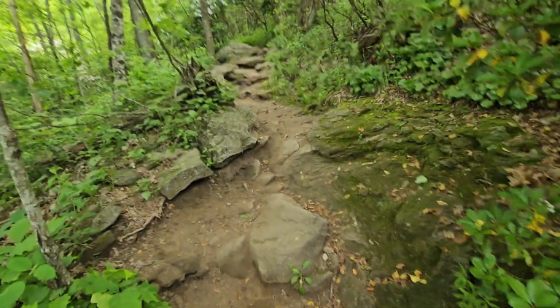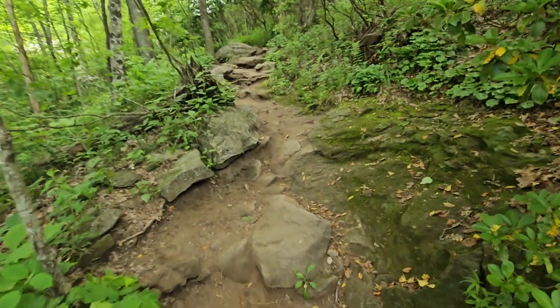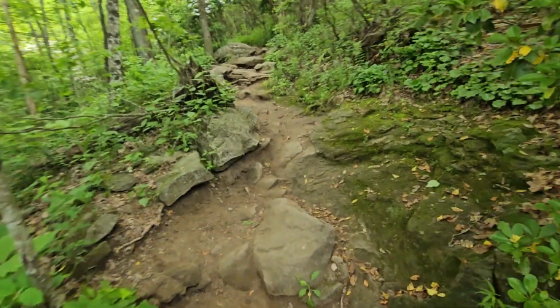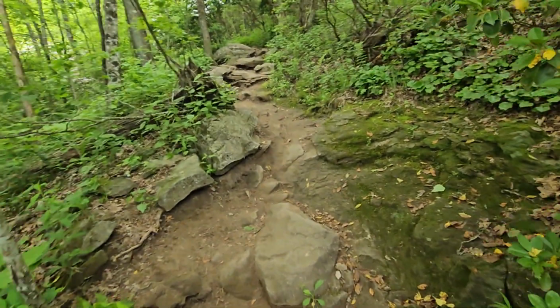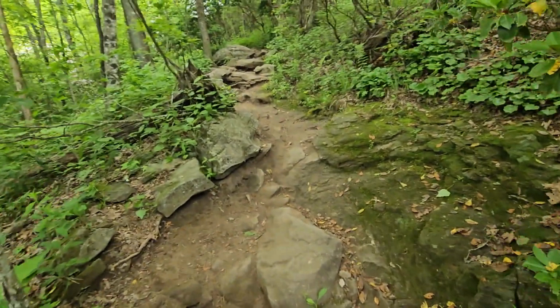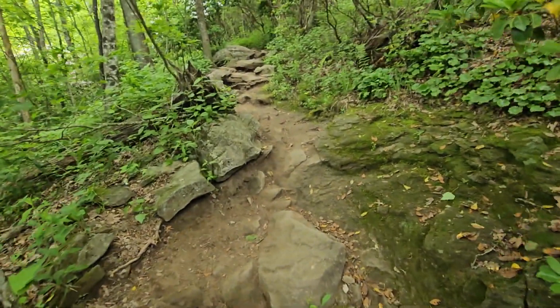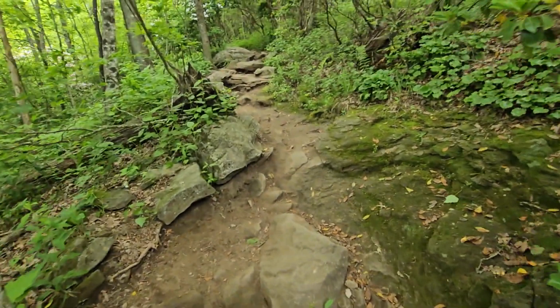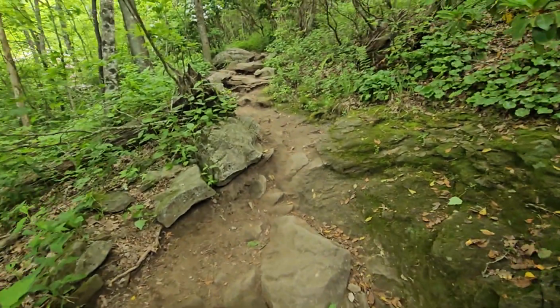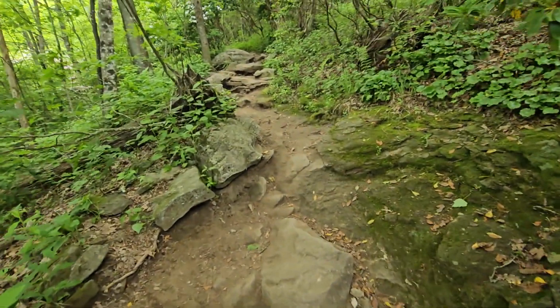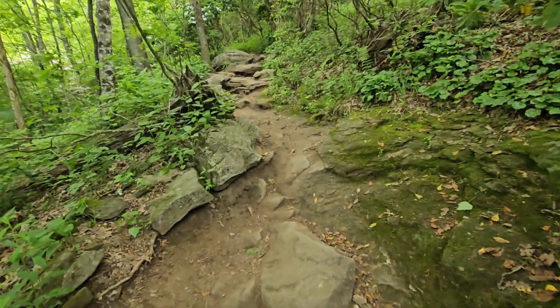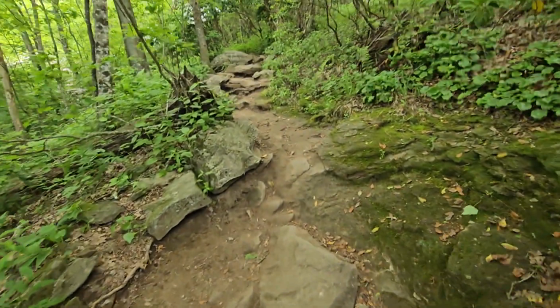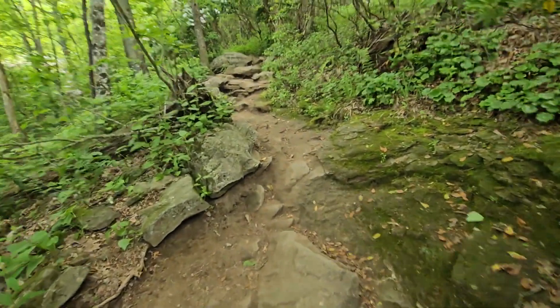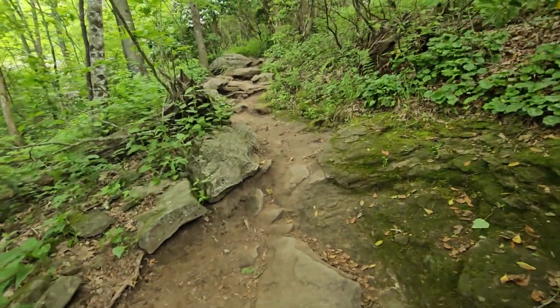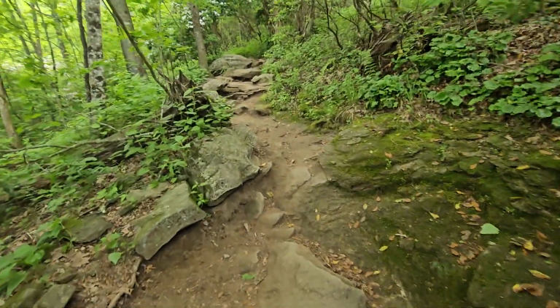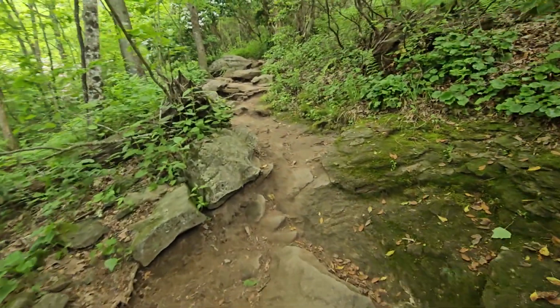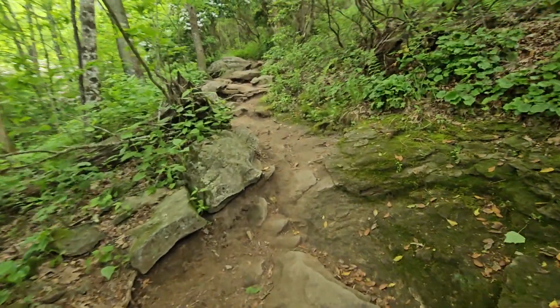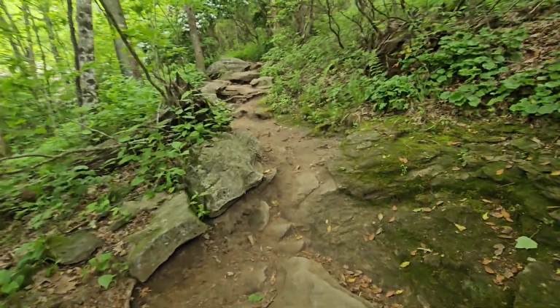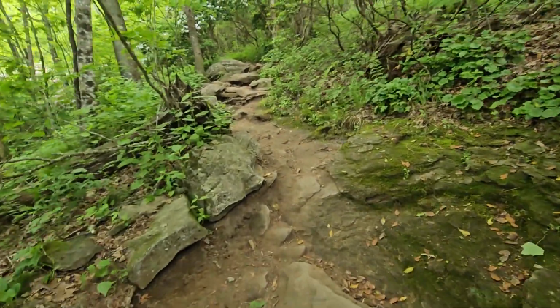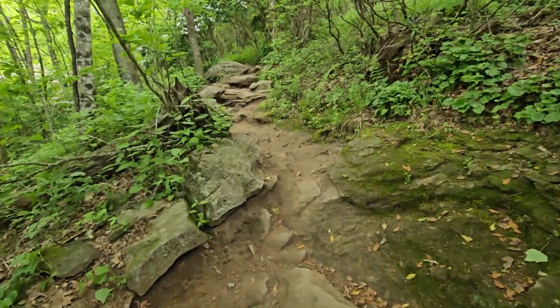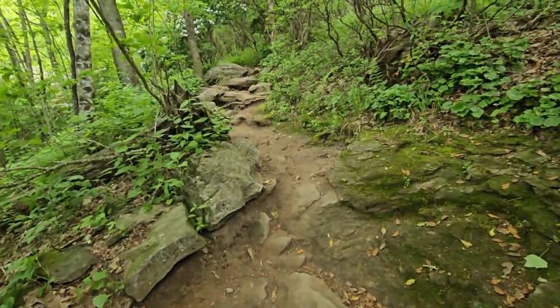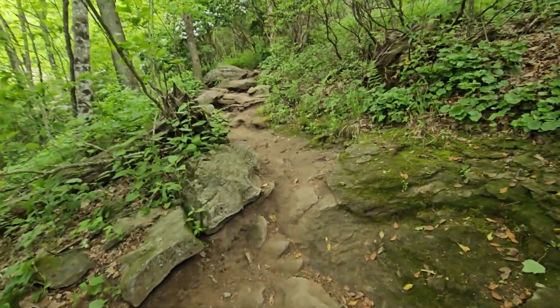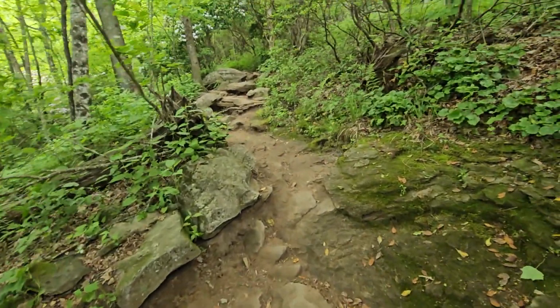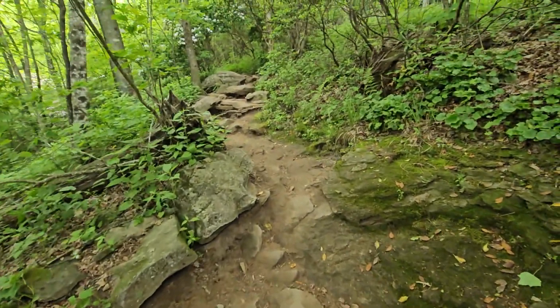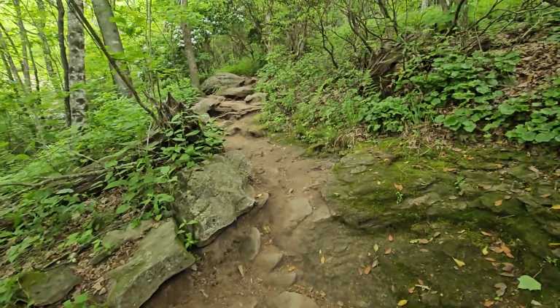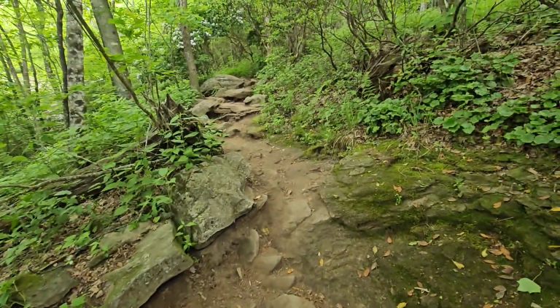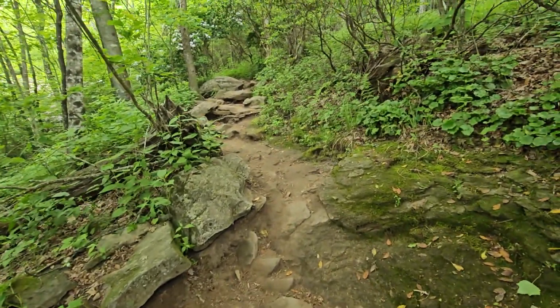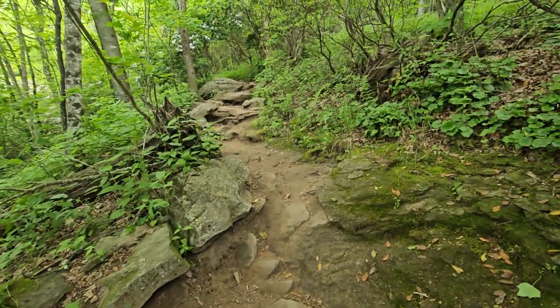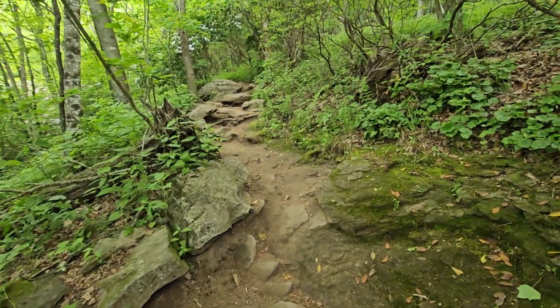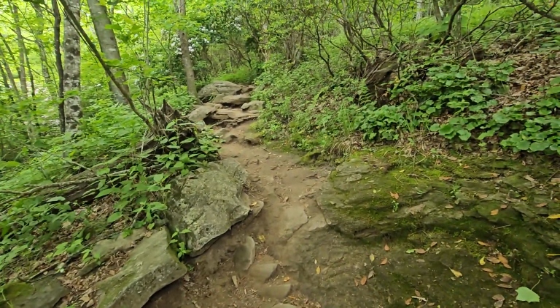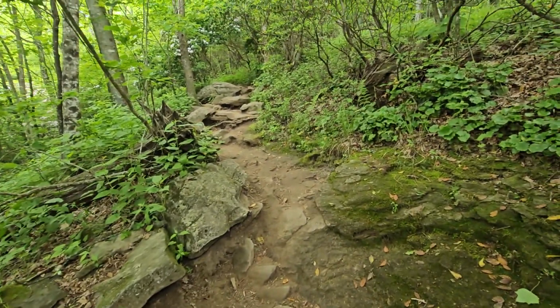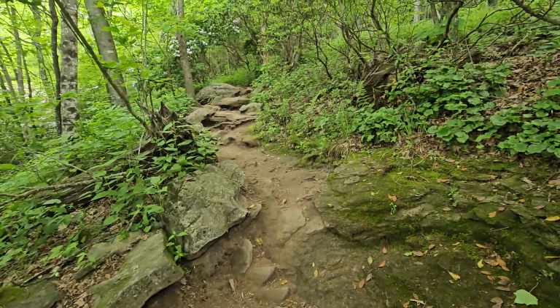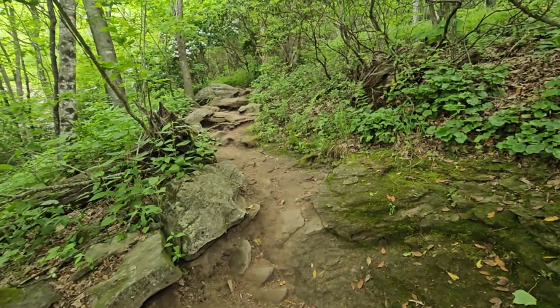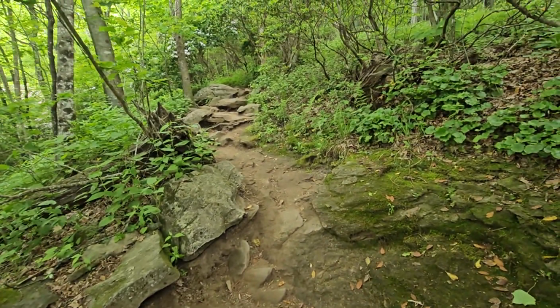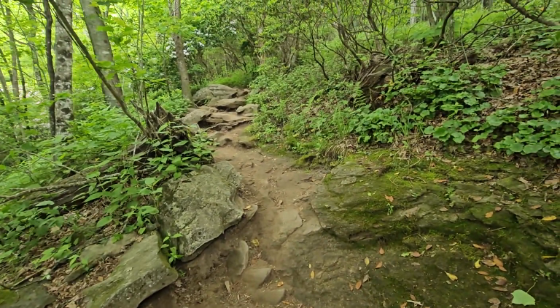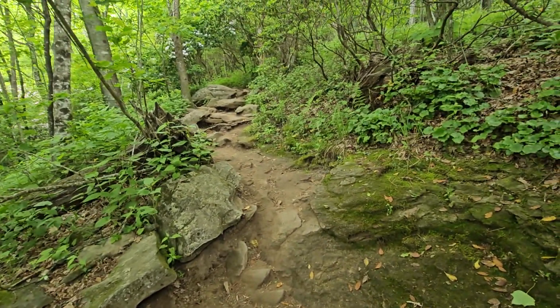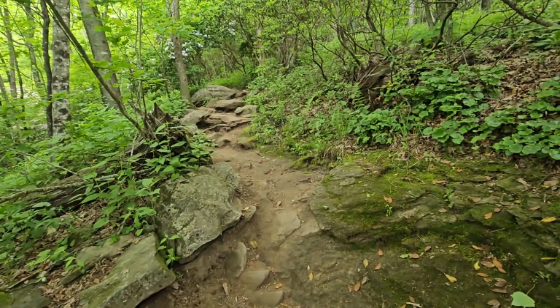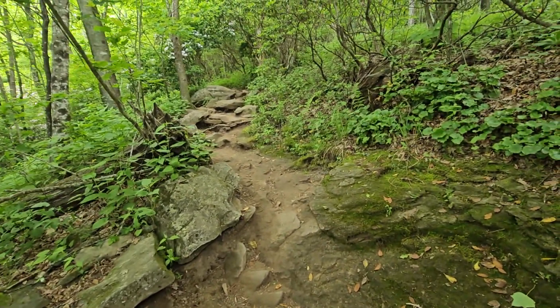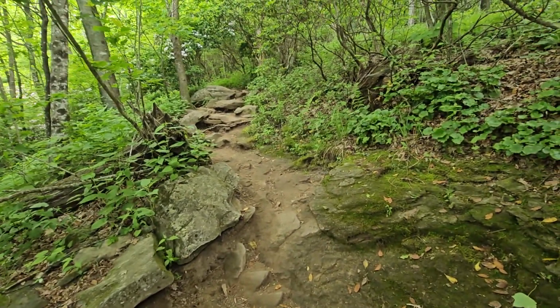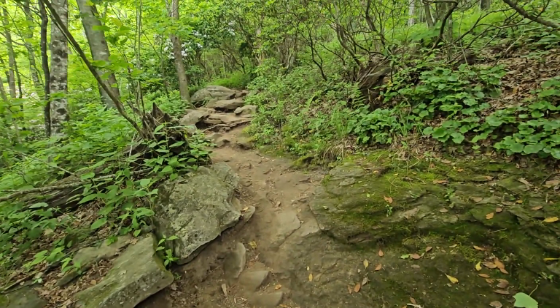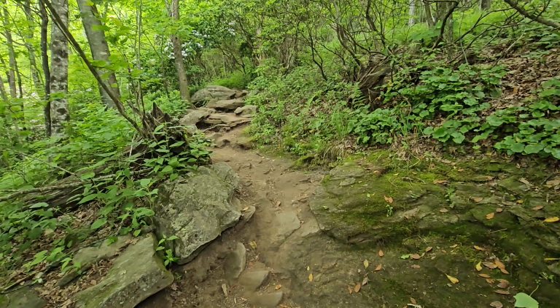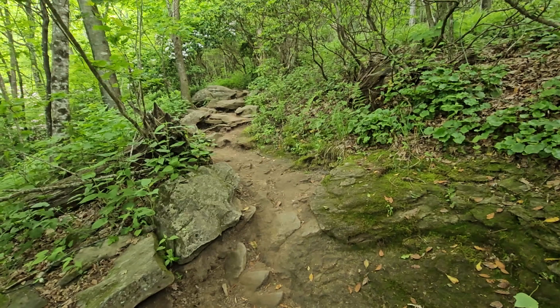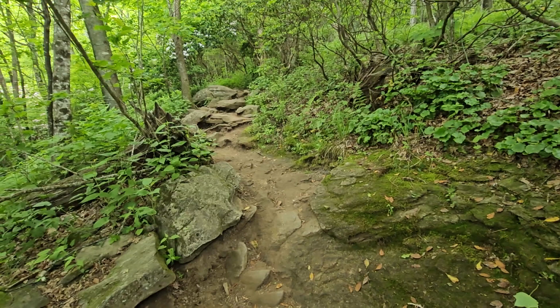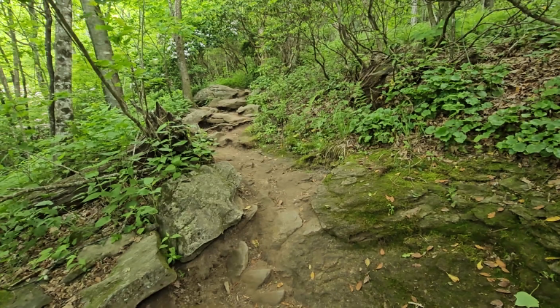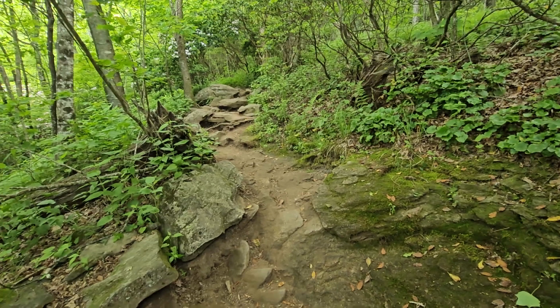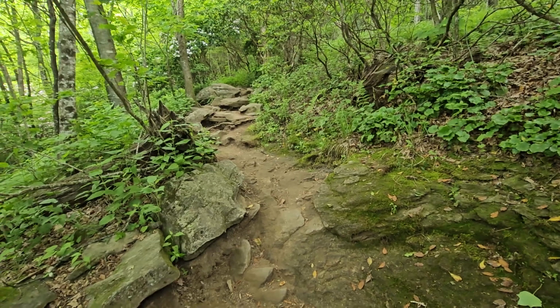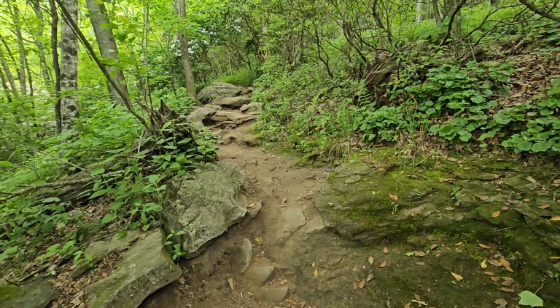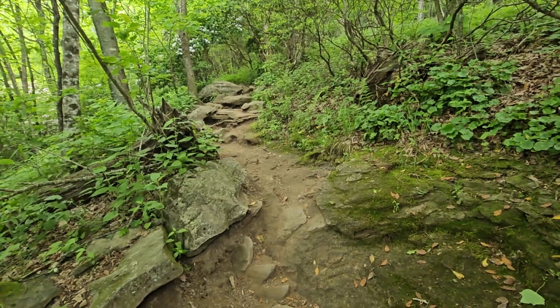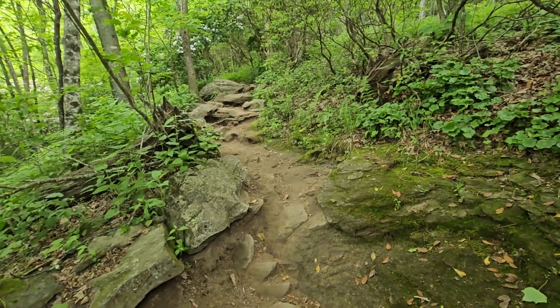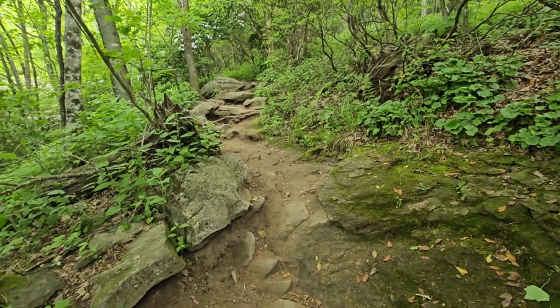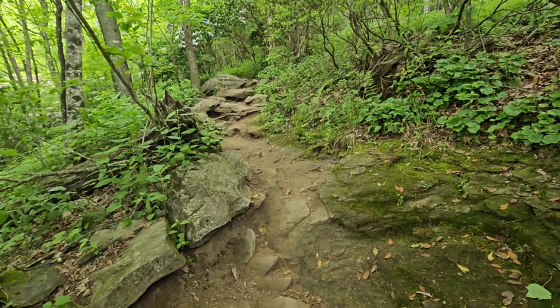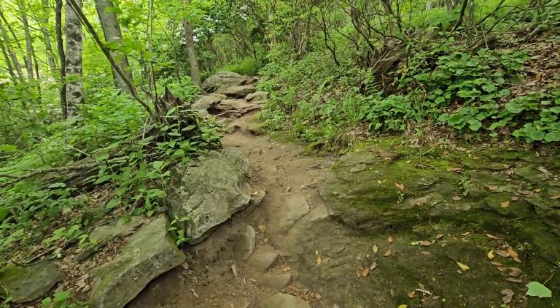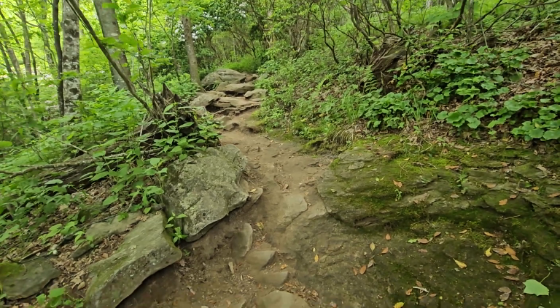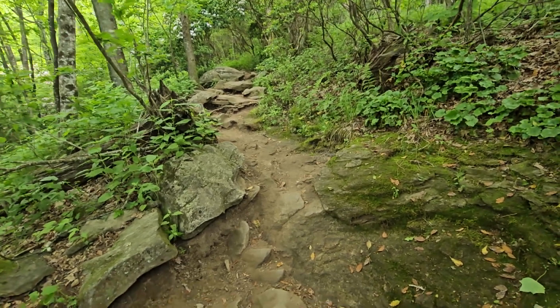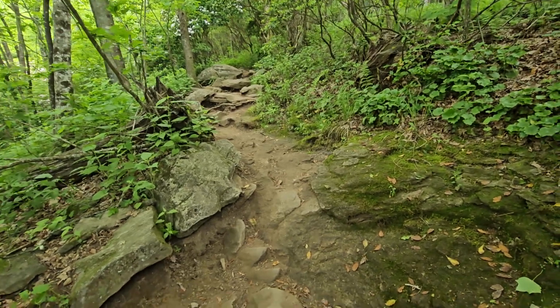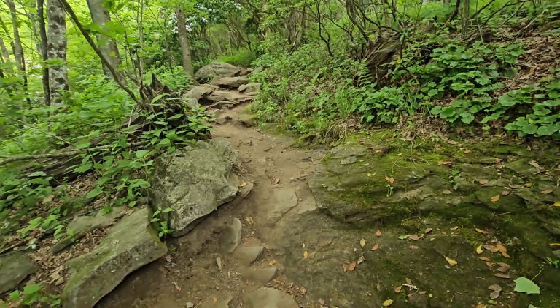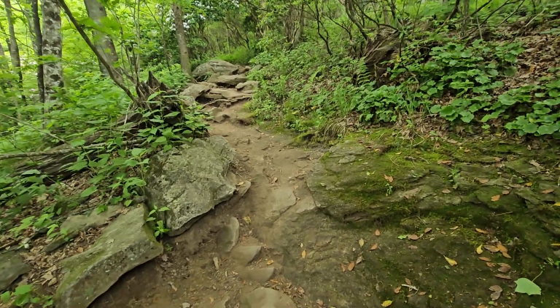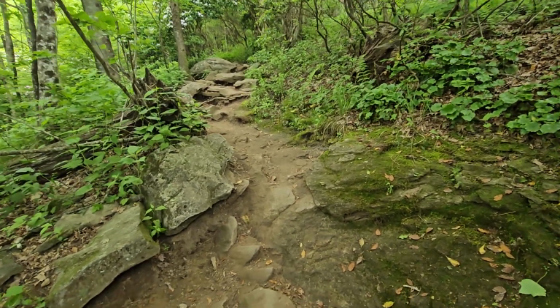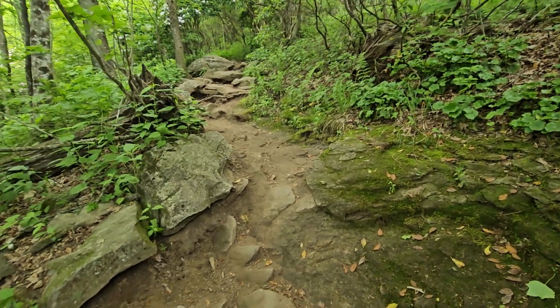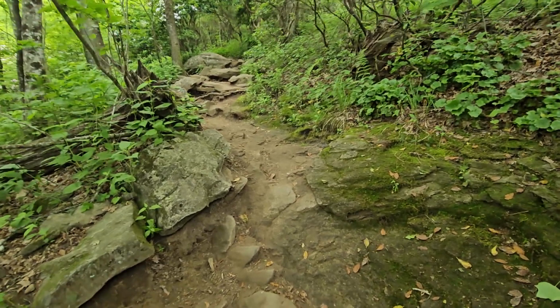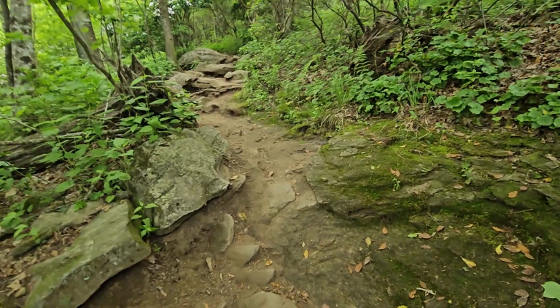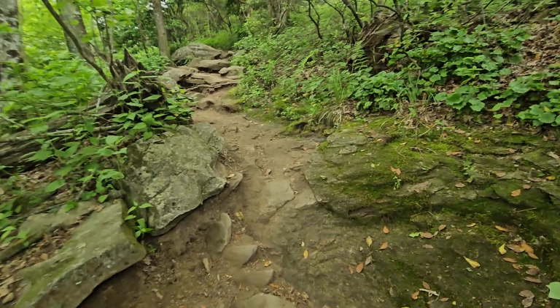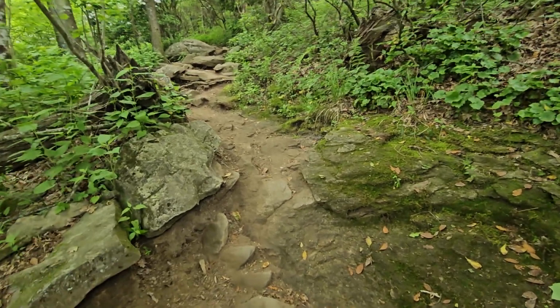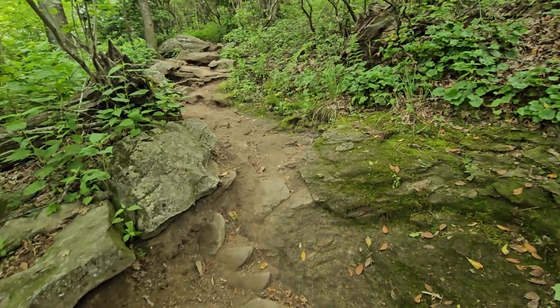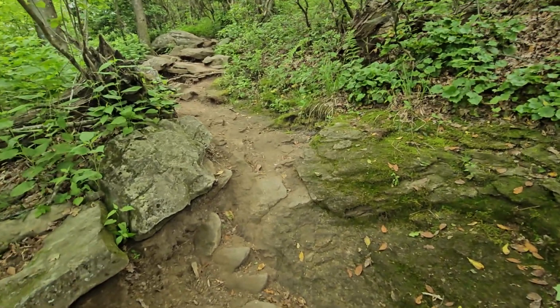Hey, it's me again. This is one of the coolest parts of this trail. Stick with me here.